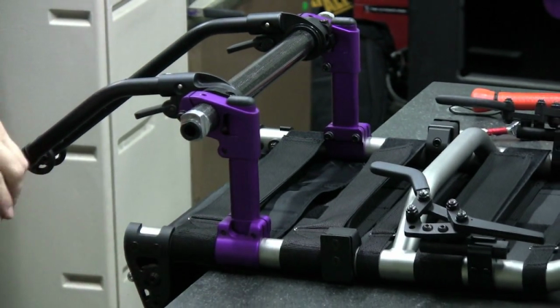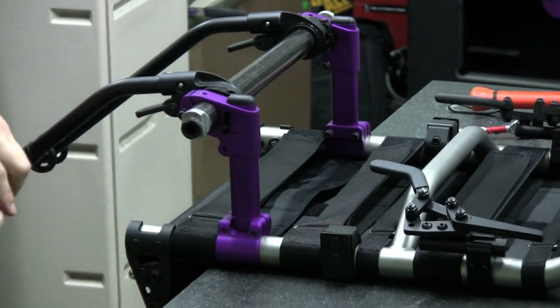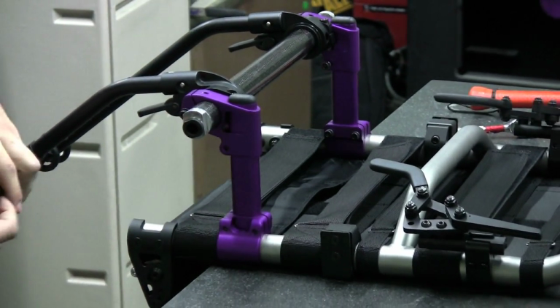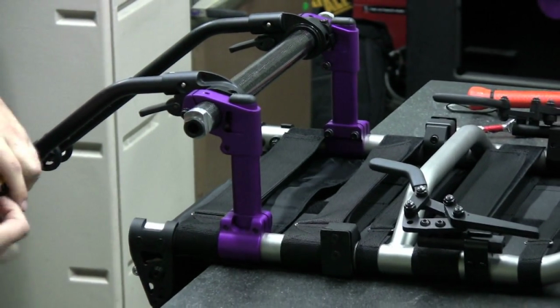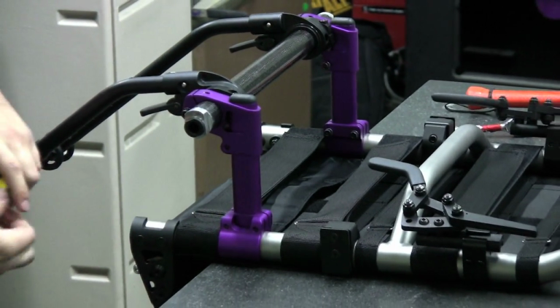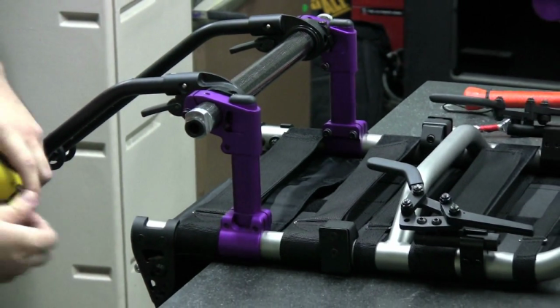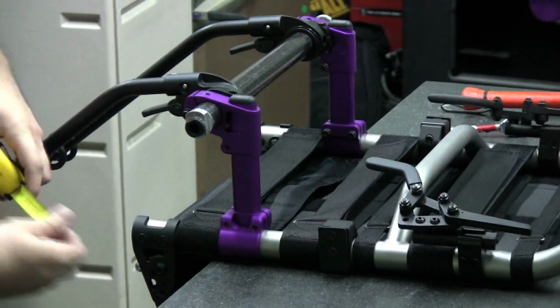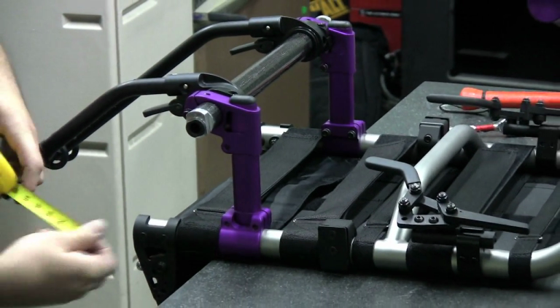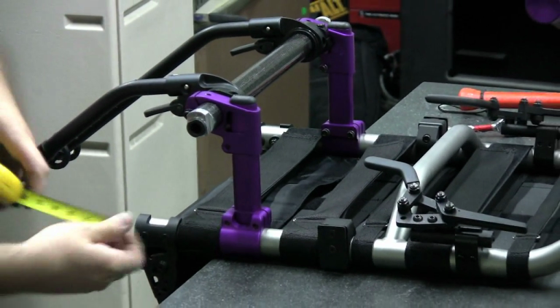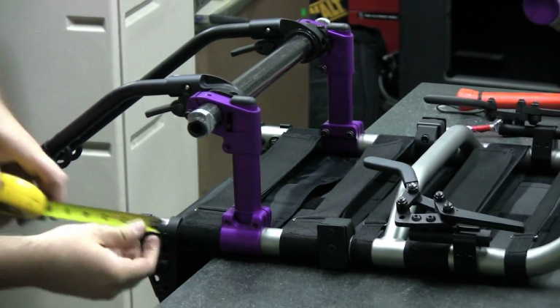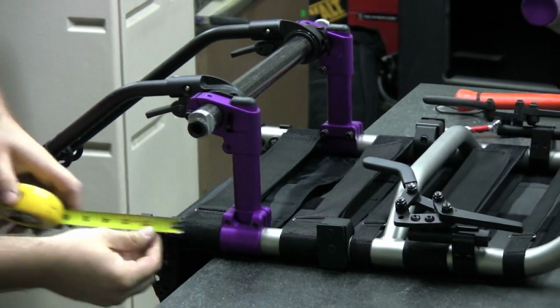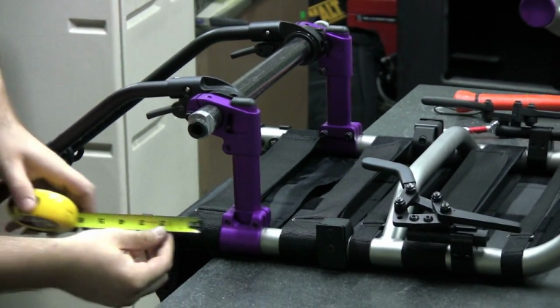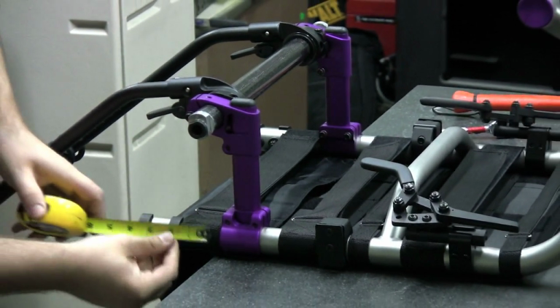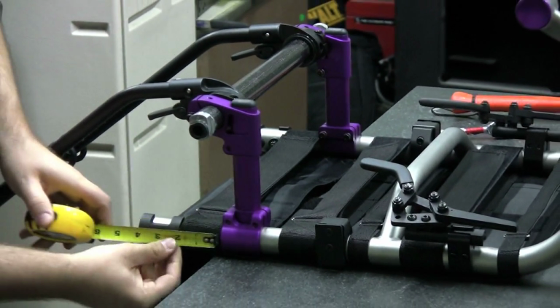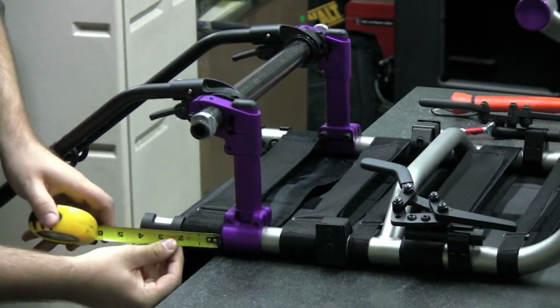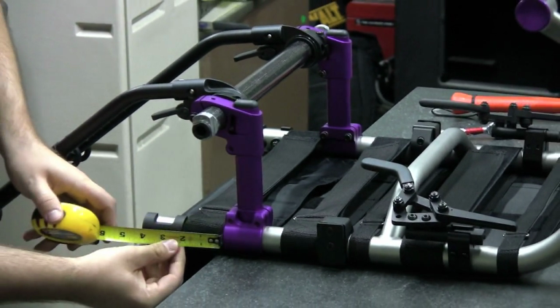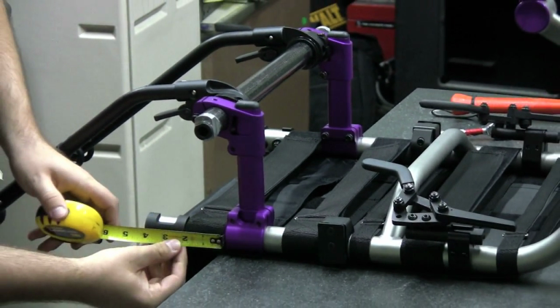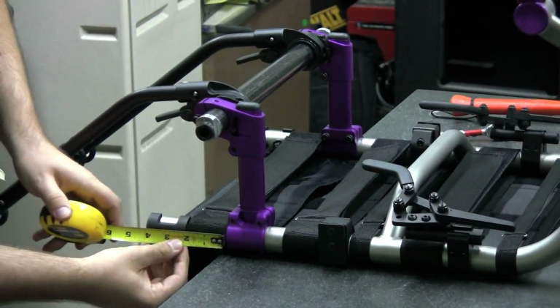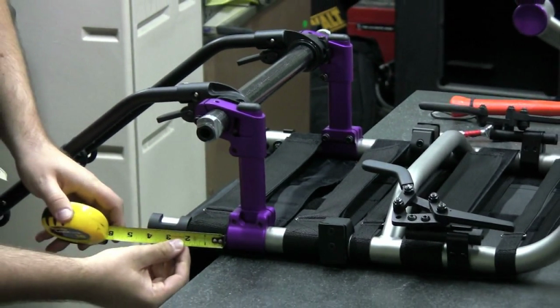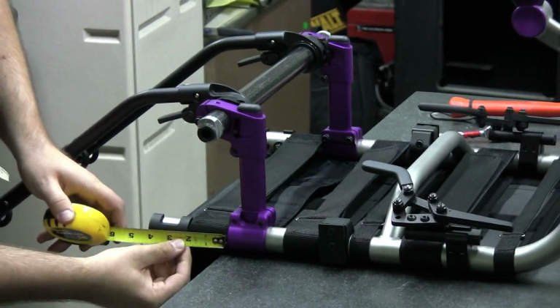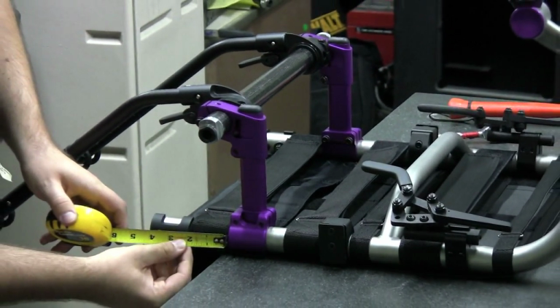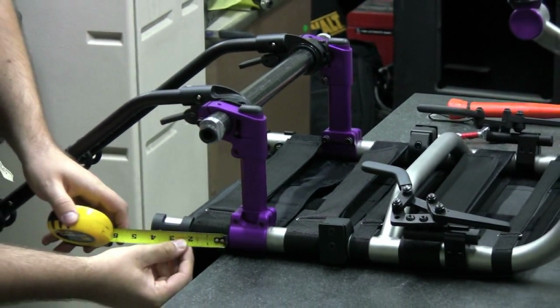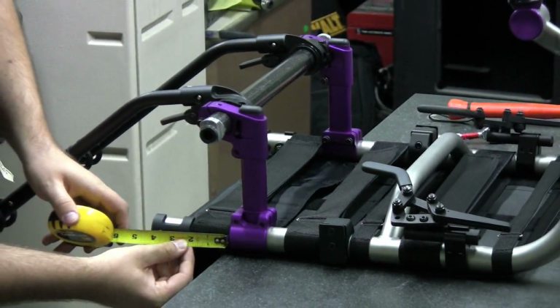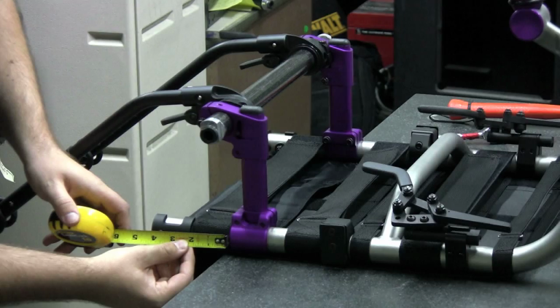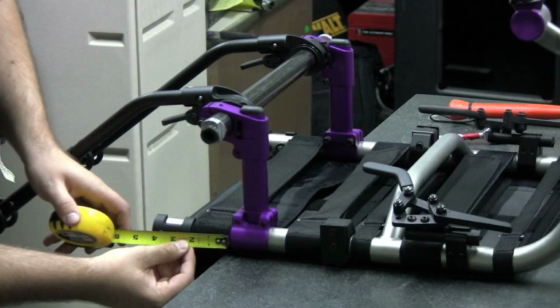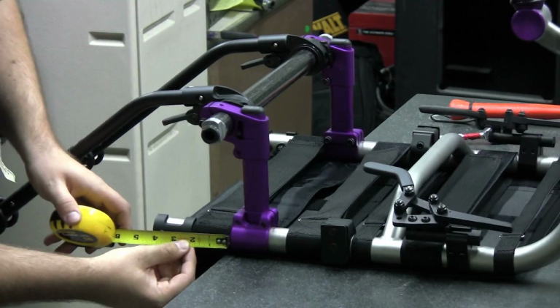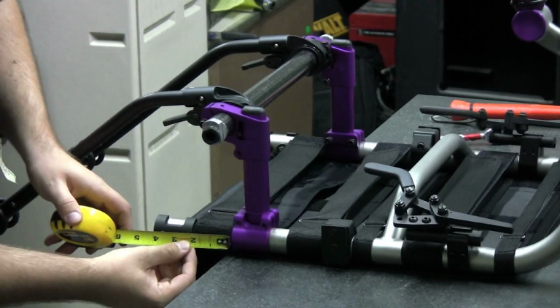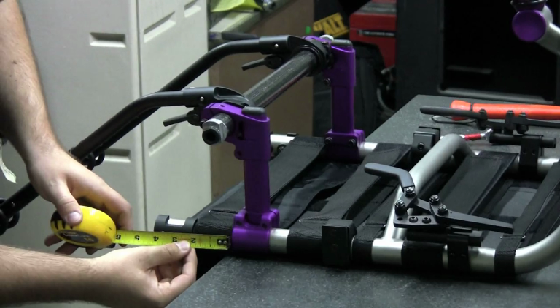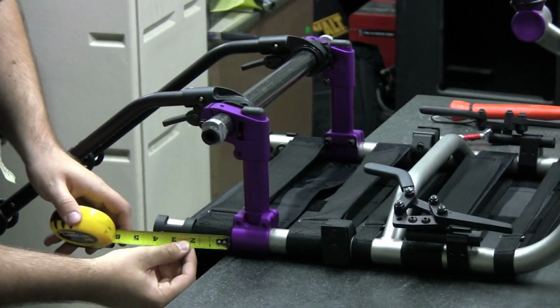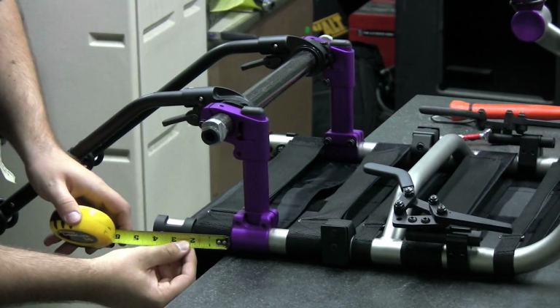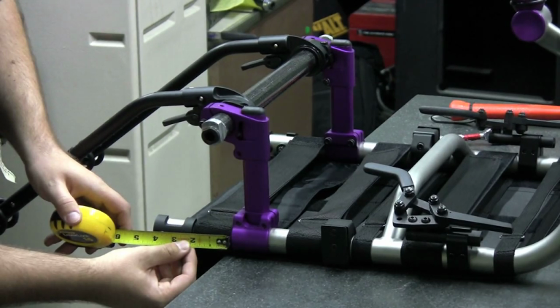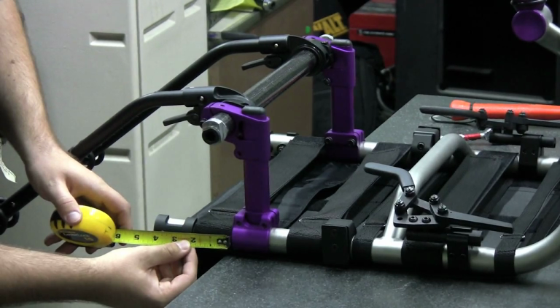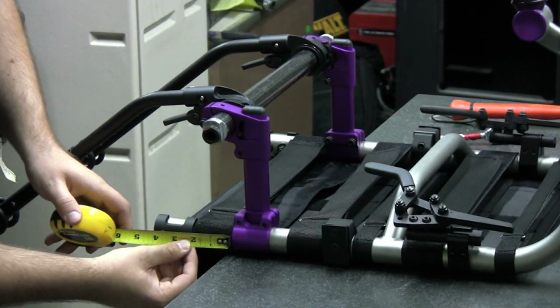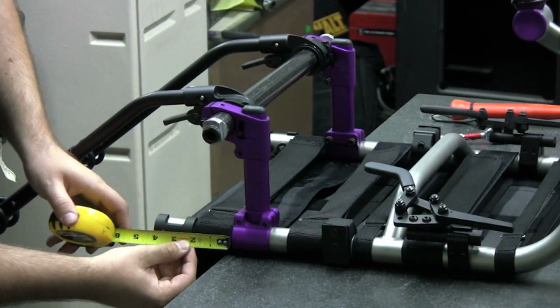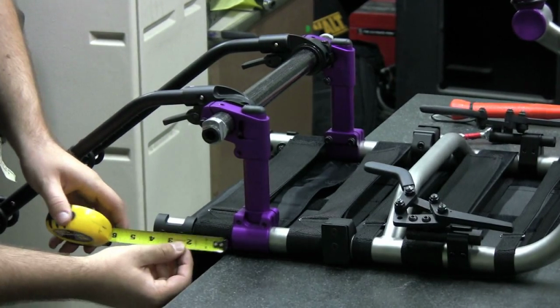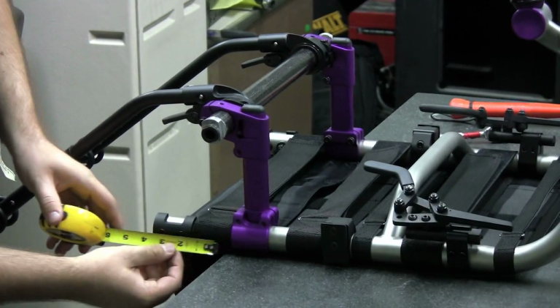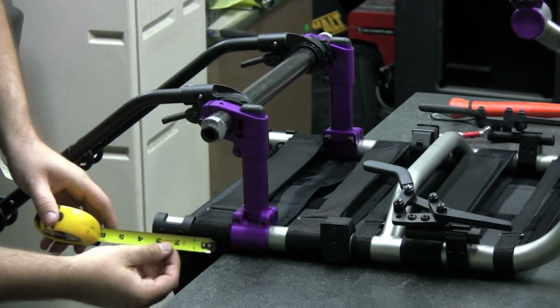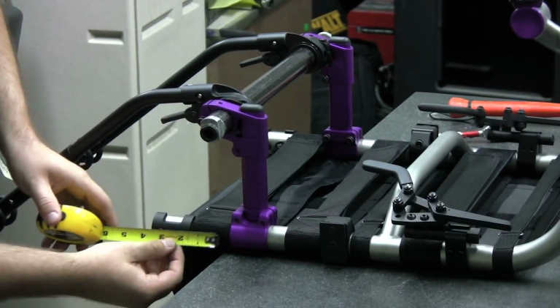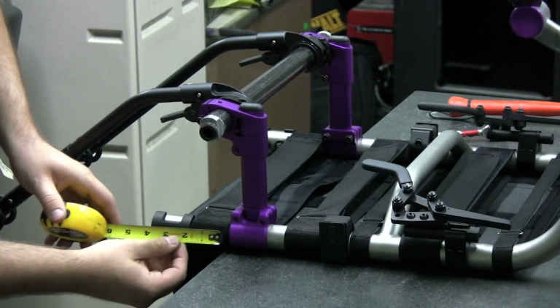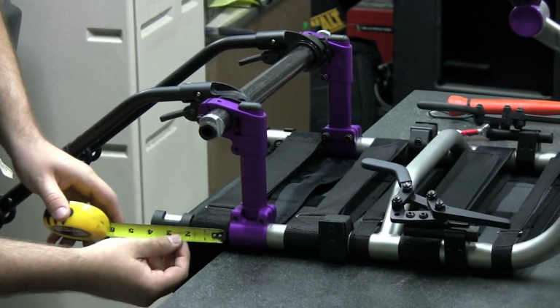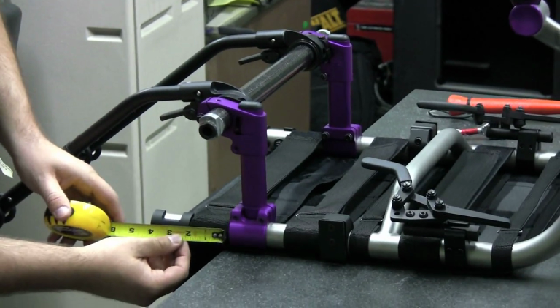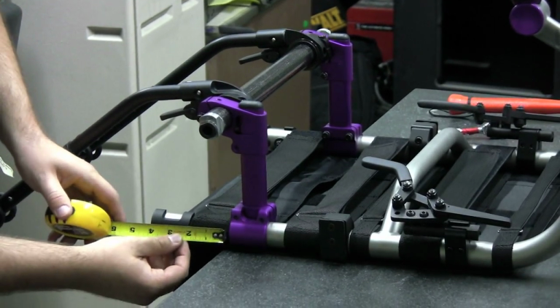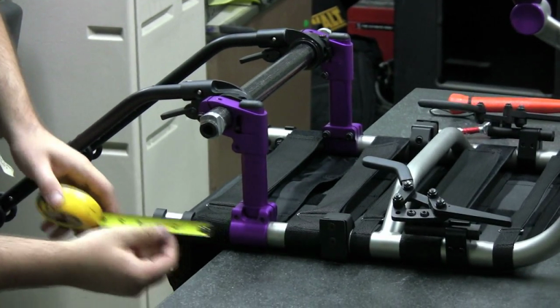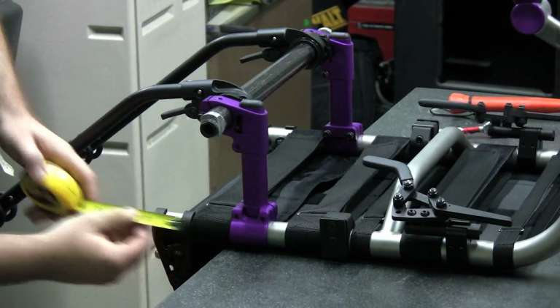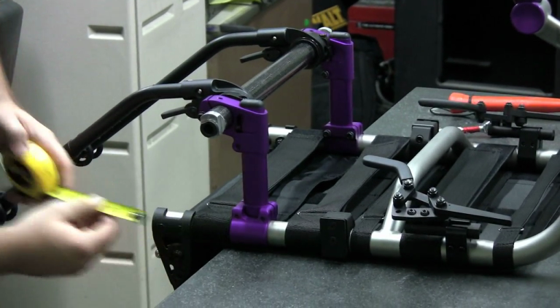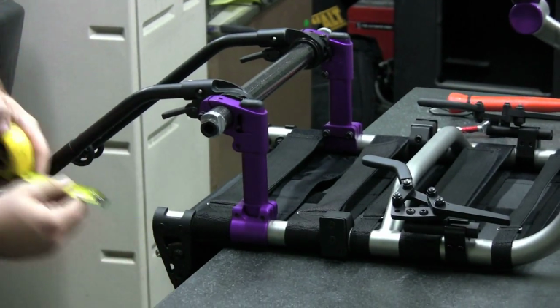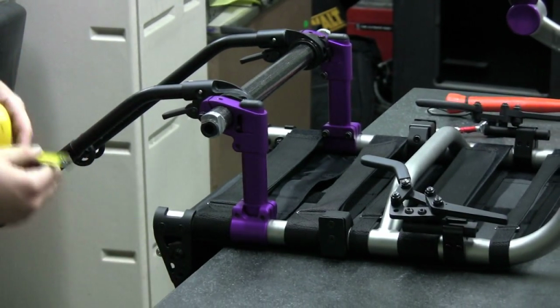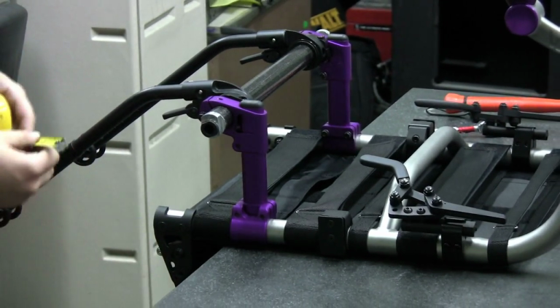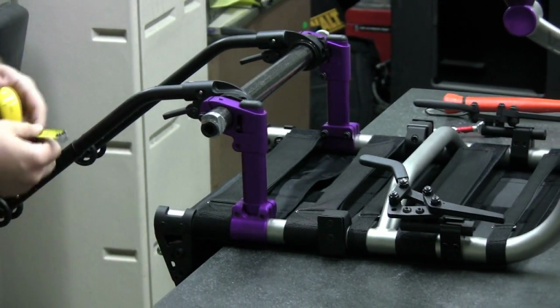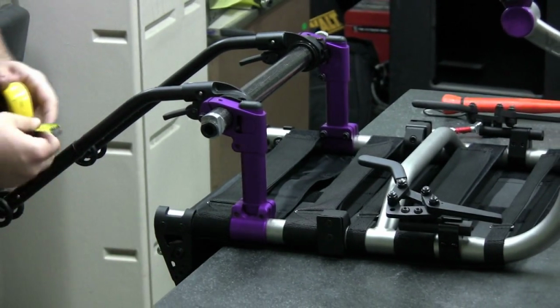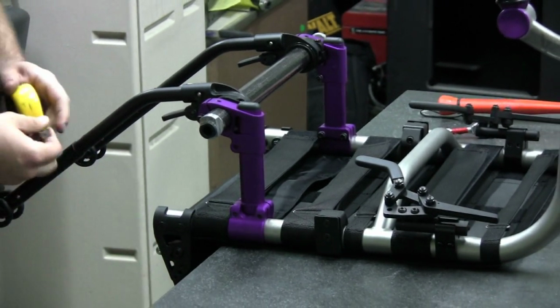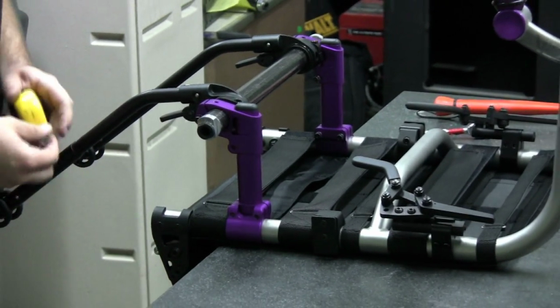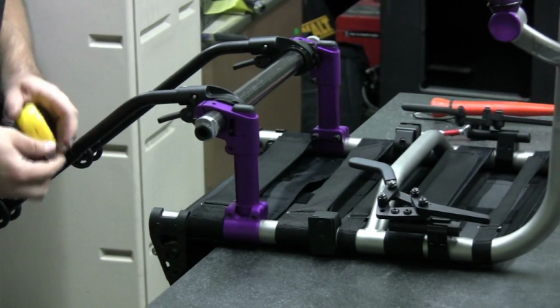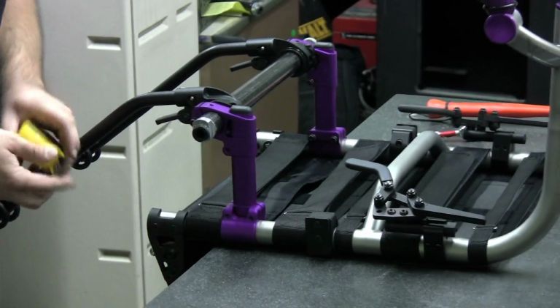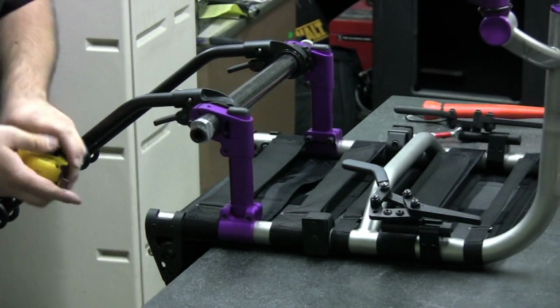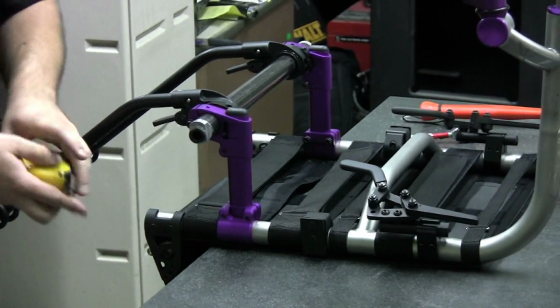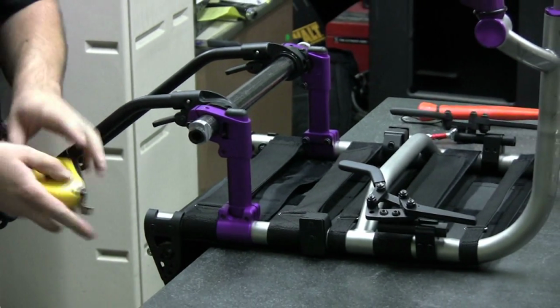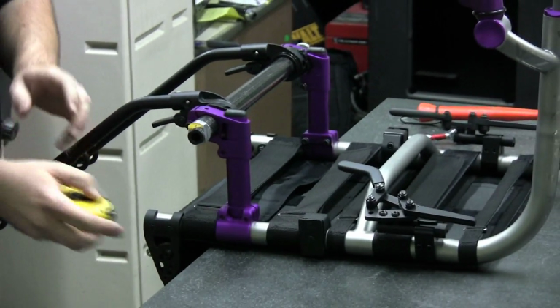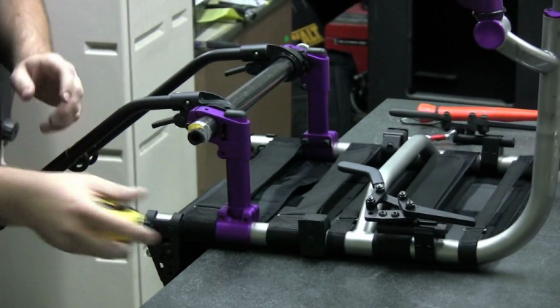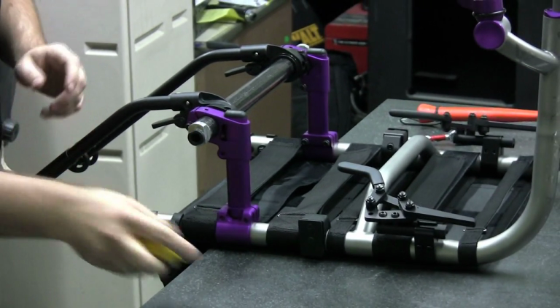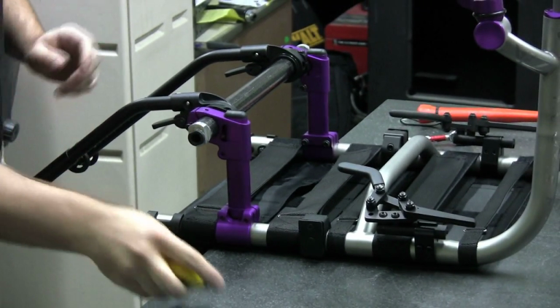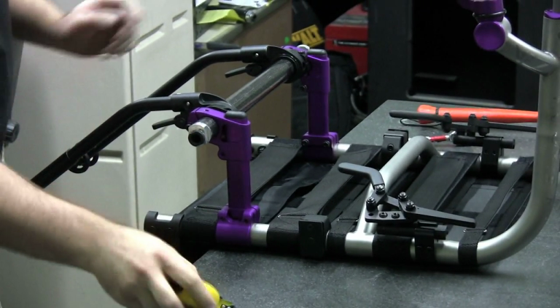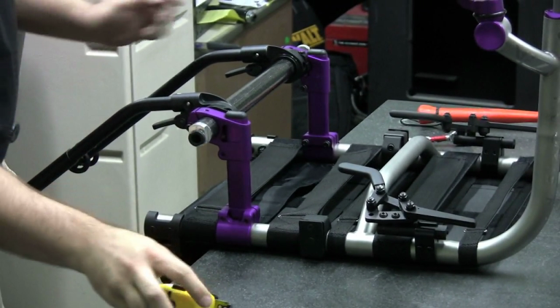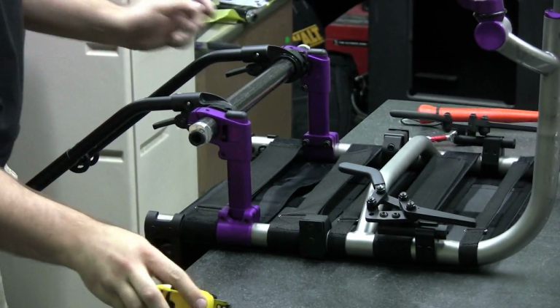Step 3: Use a ruler to ensure the chamber mount assemblies on both sides of the chair are the same distance from the ends of the frame tubes.